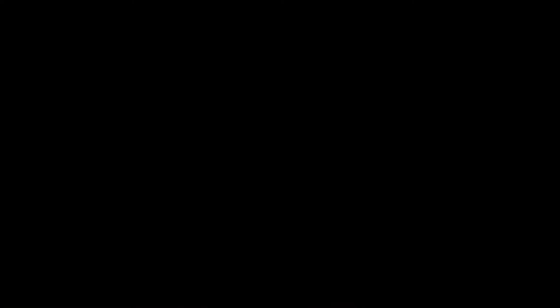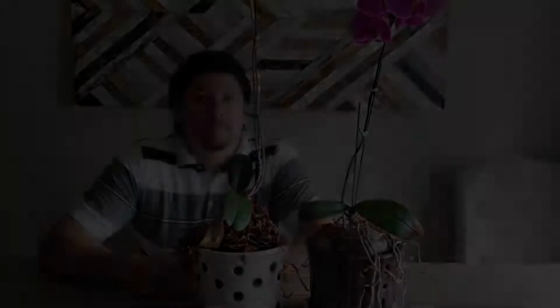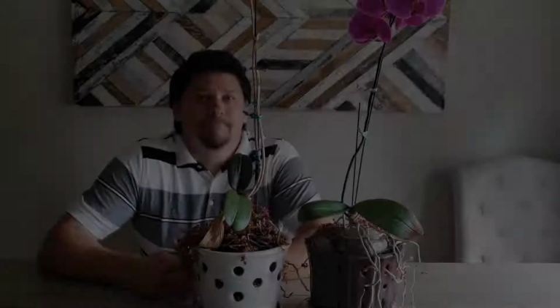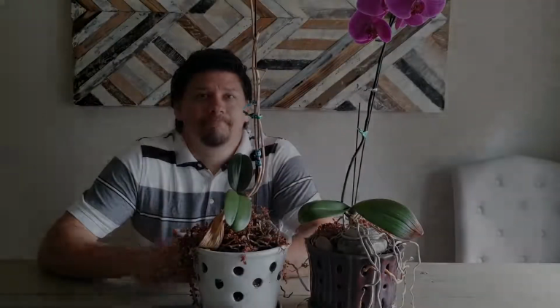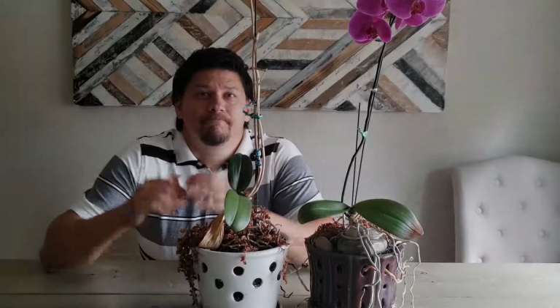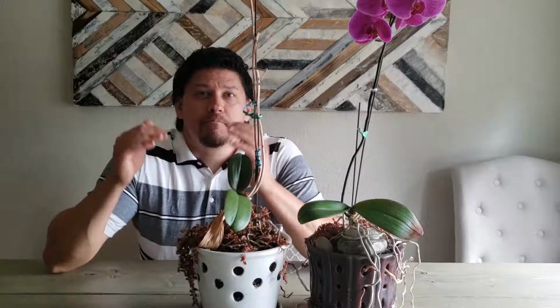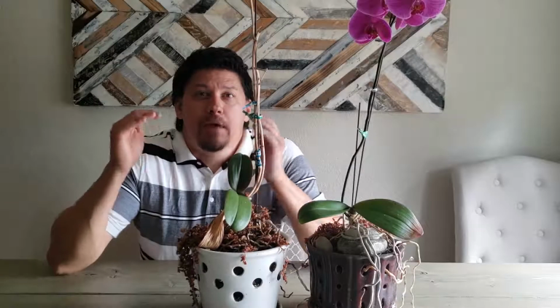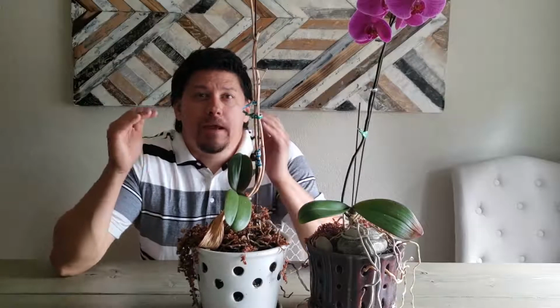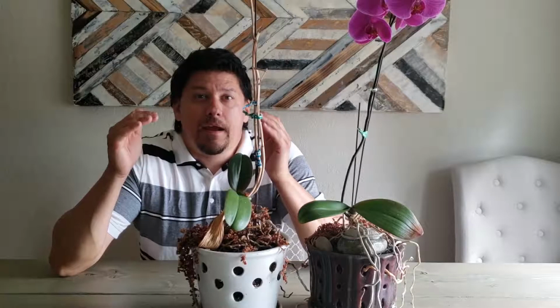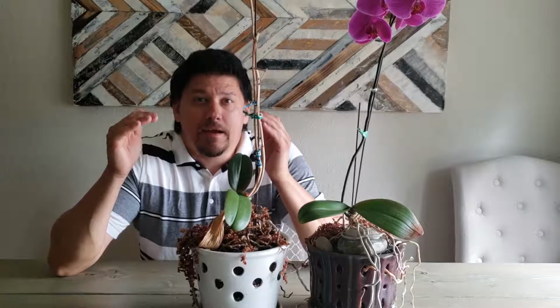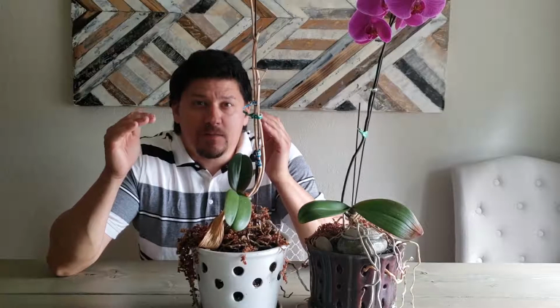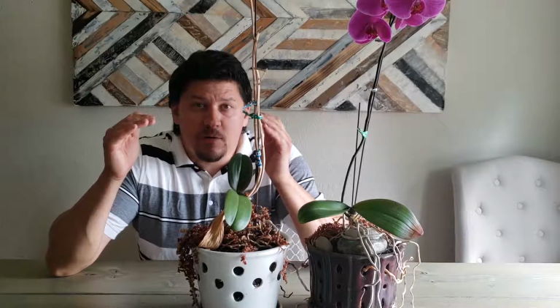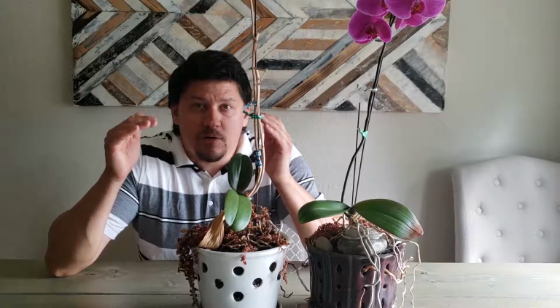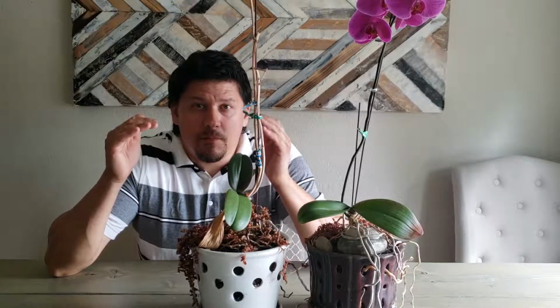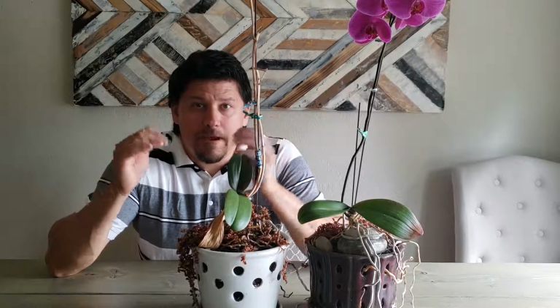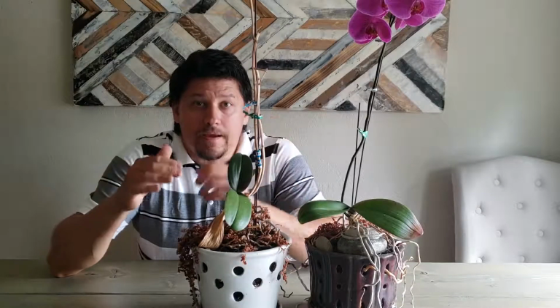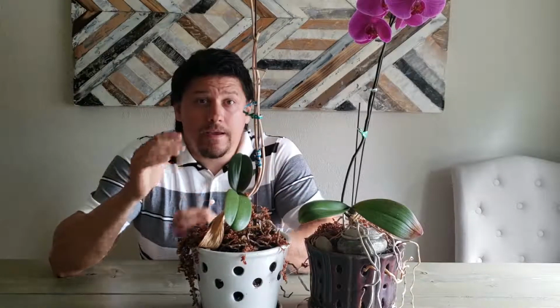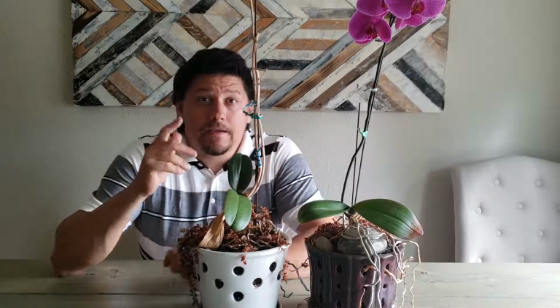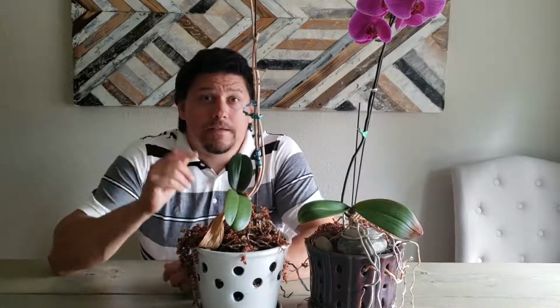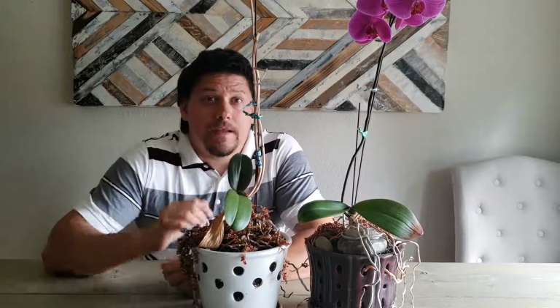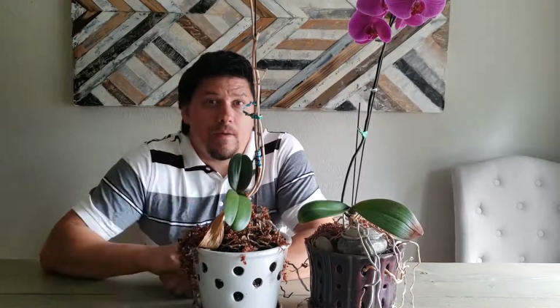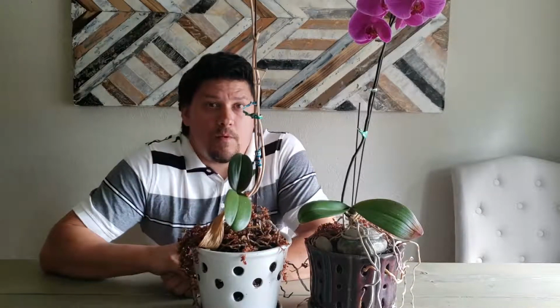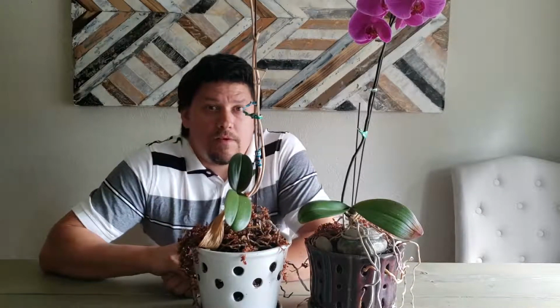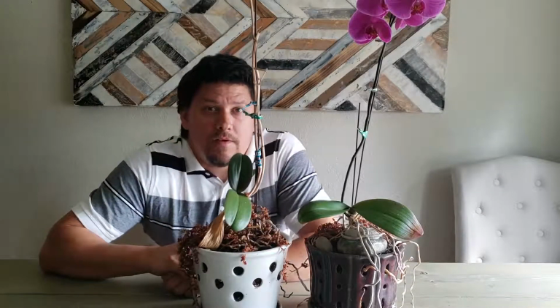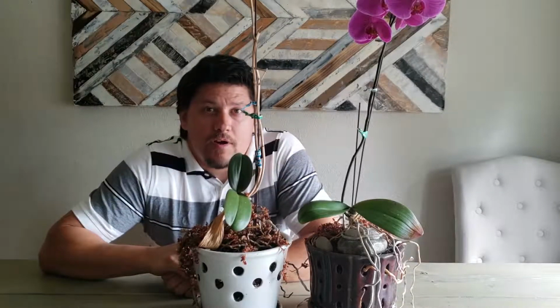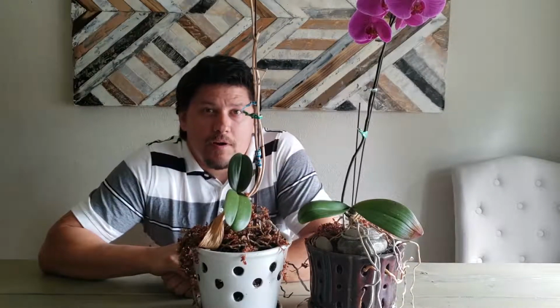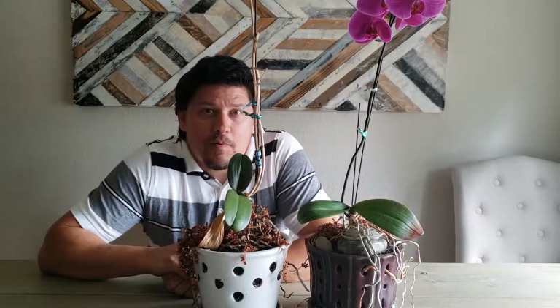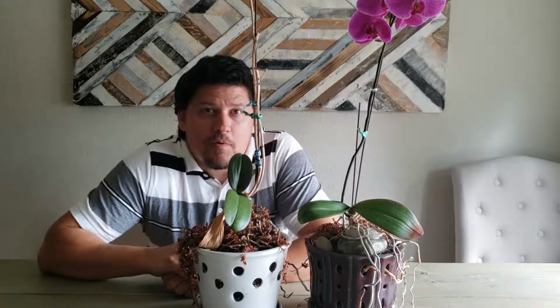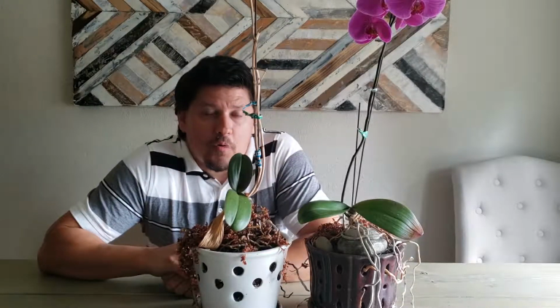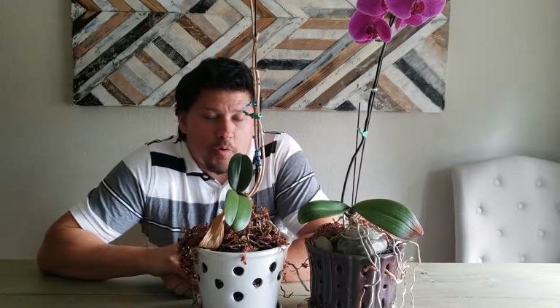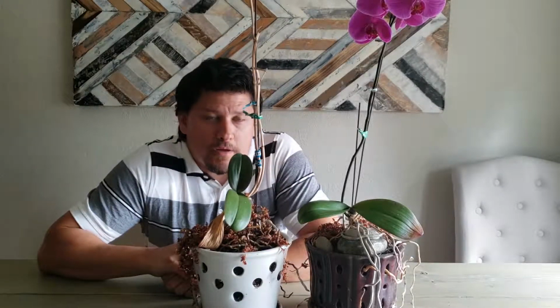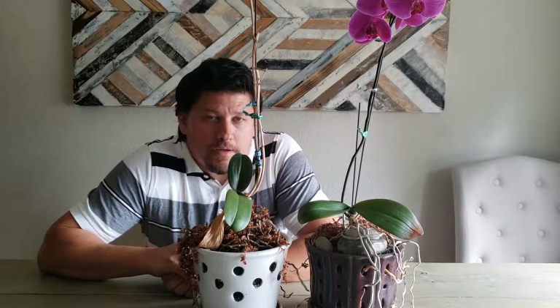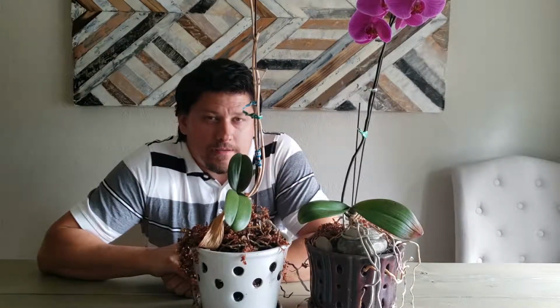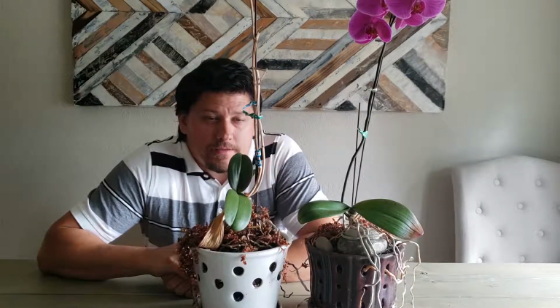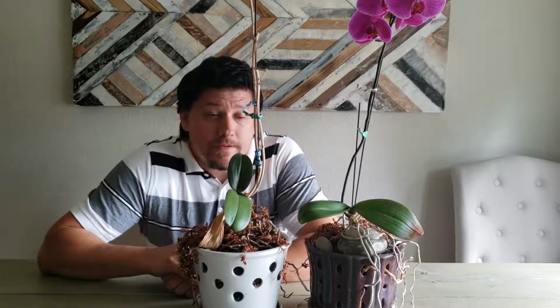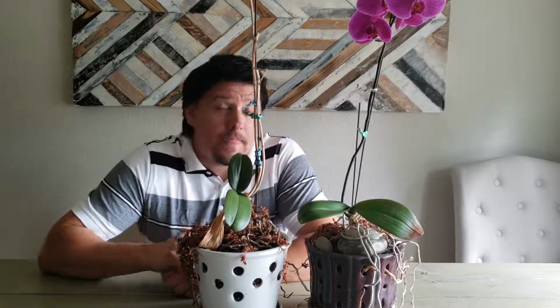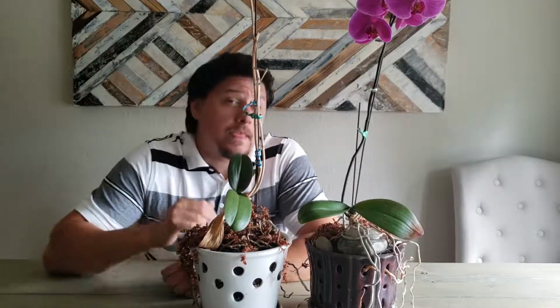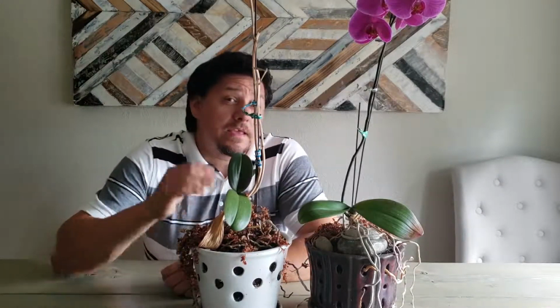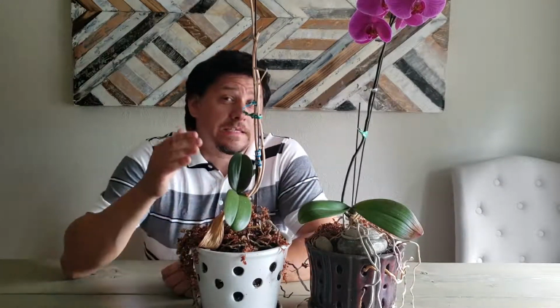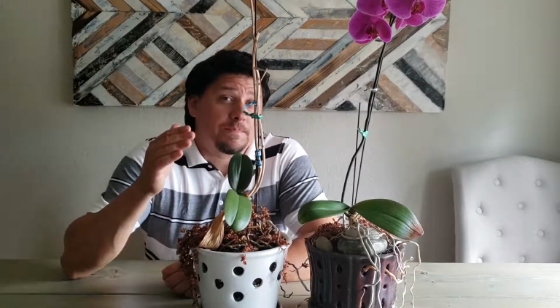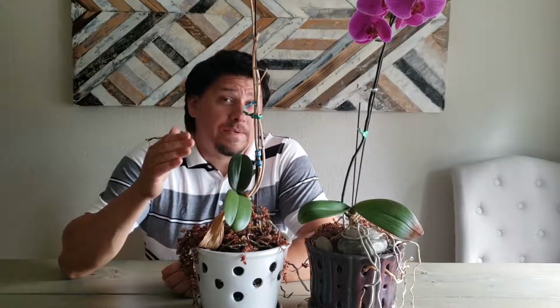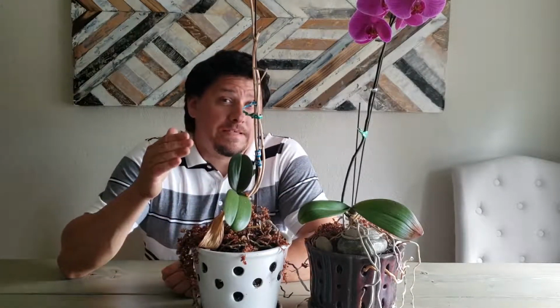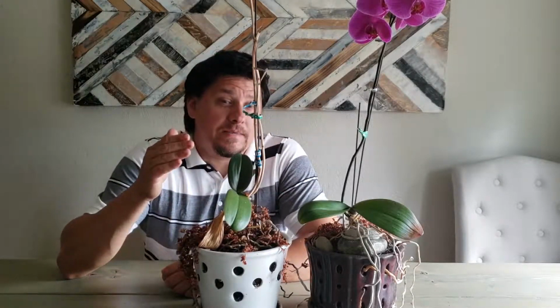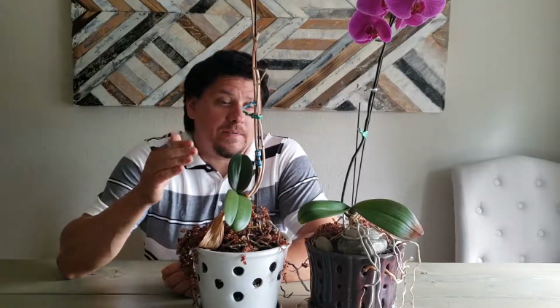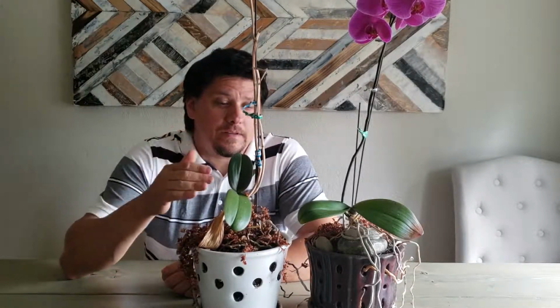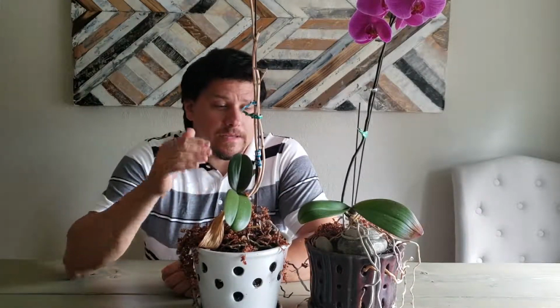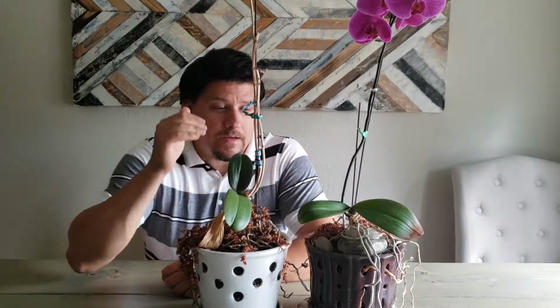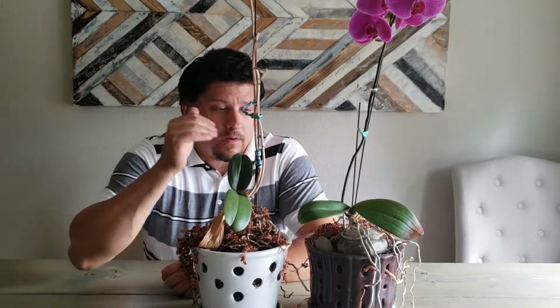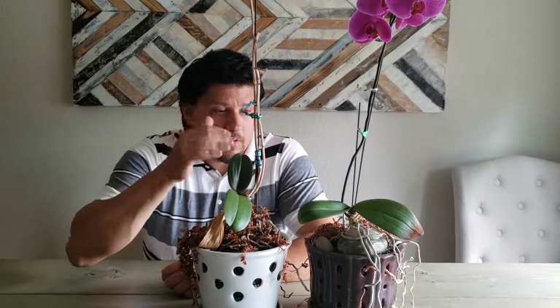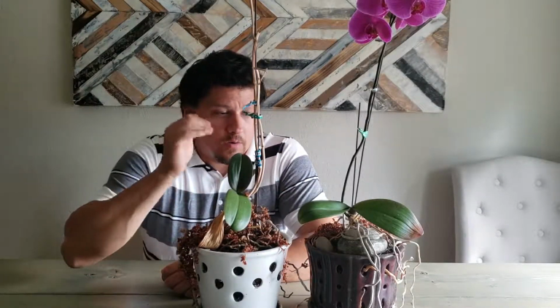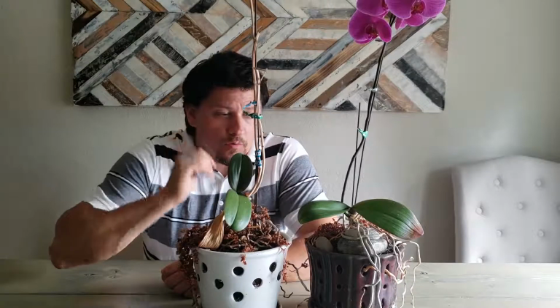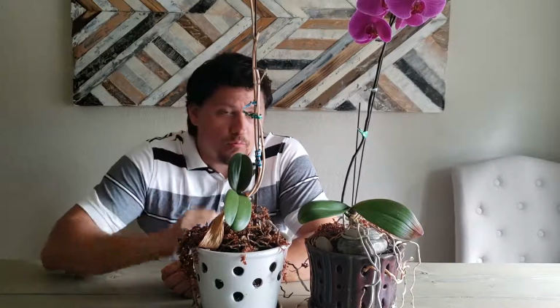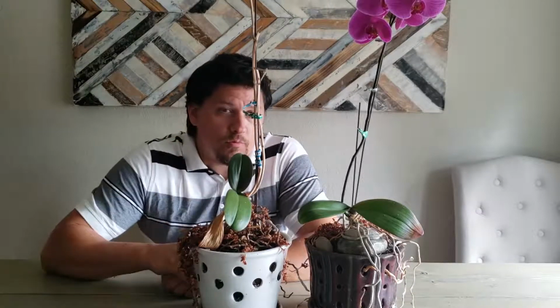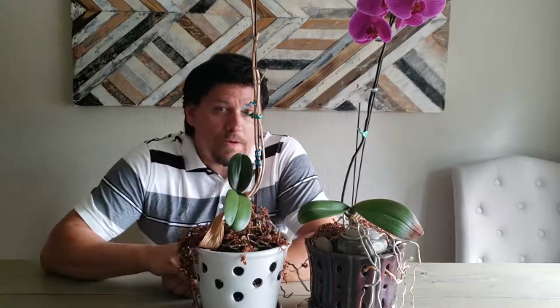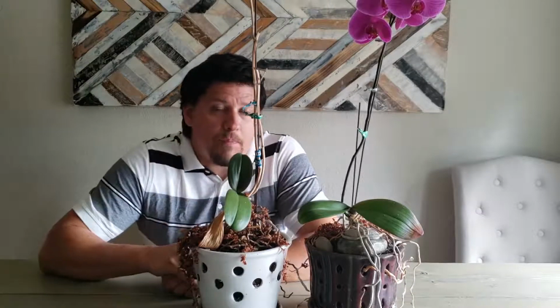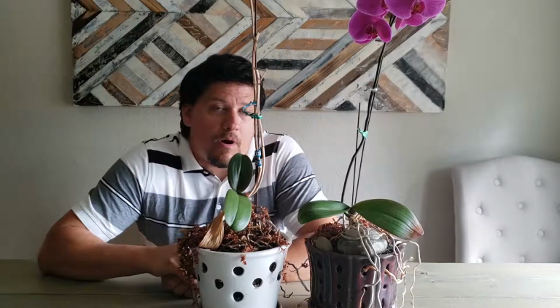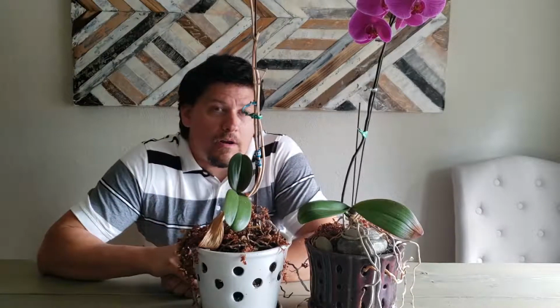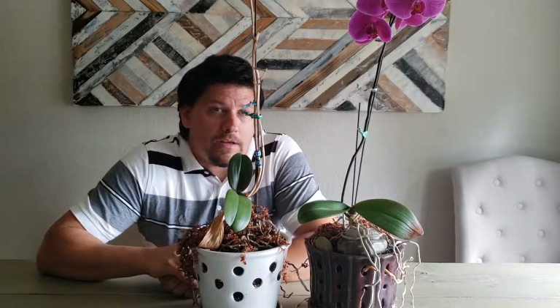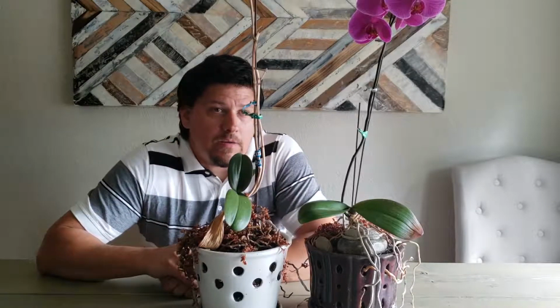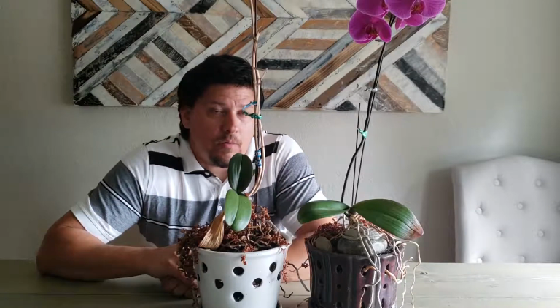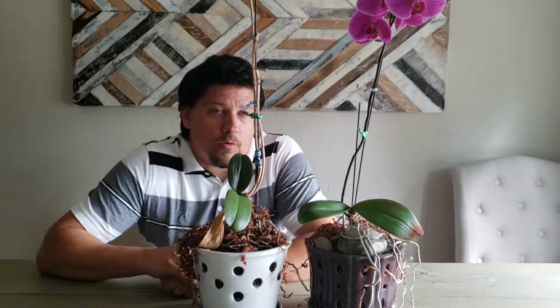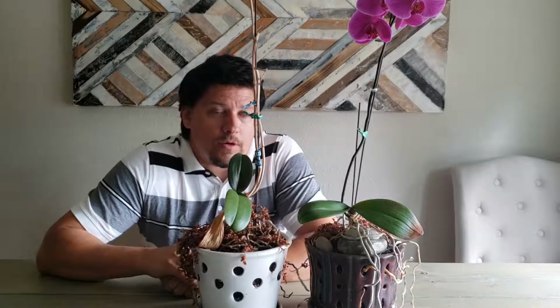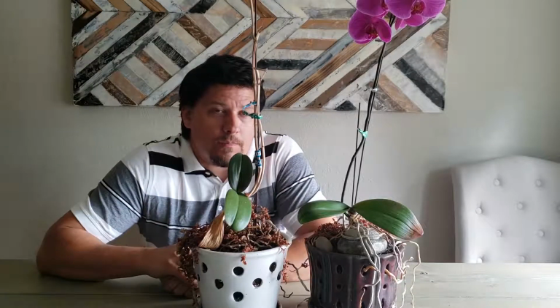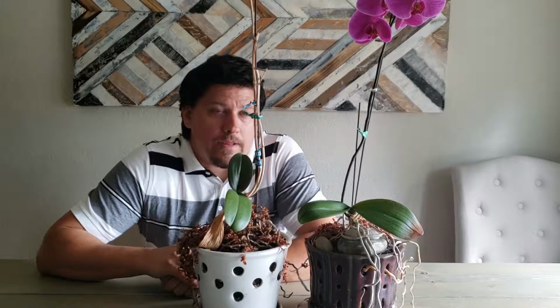Hey guys, welcome back. Today I want to talk about orchids, specifically repotting your orchid plants.